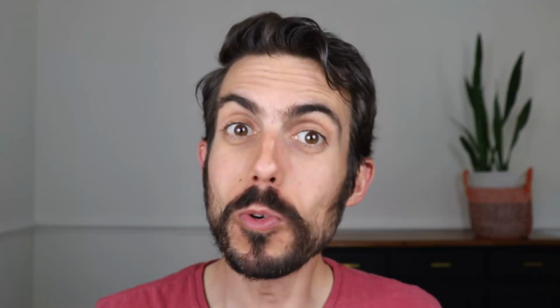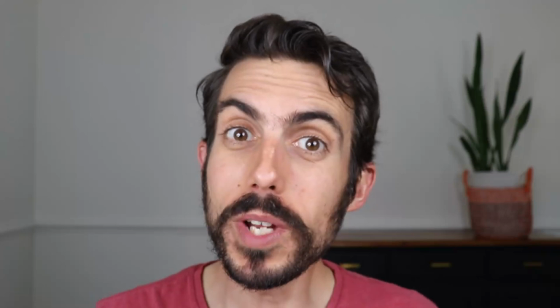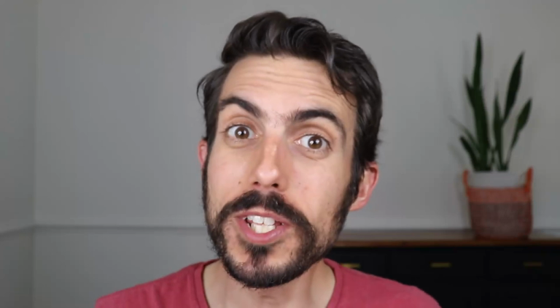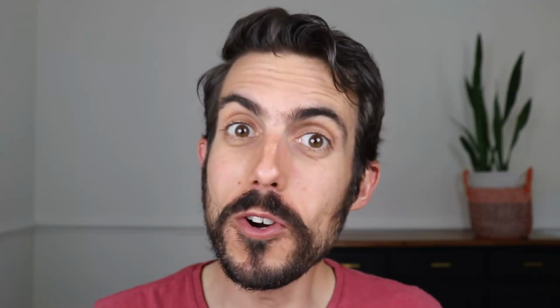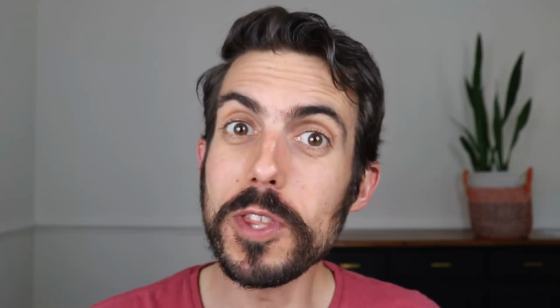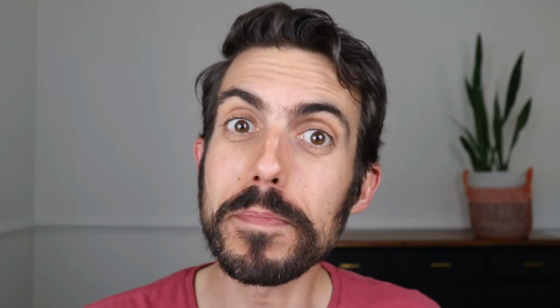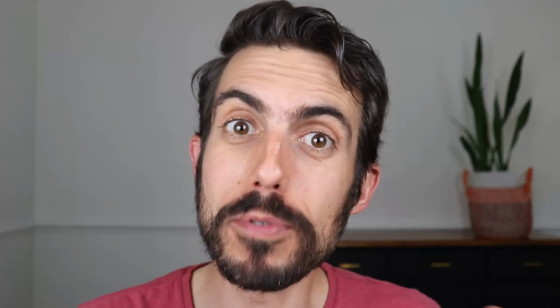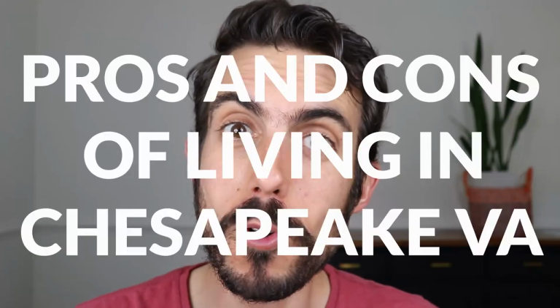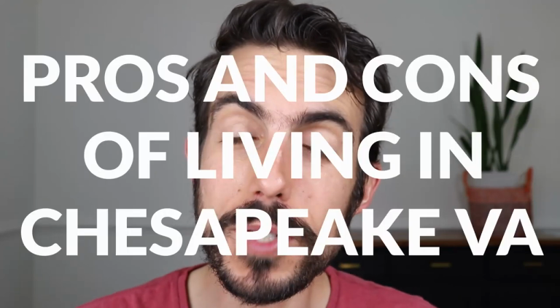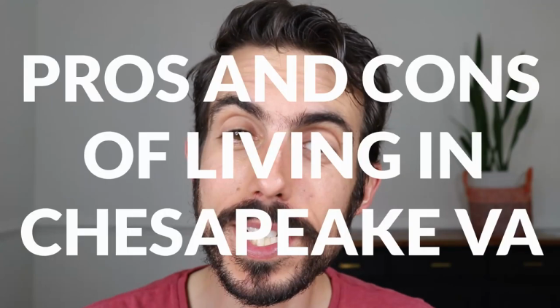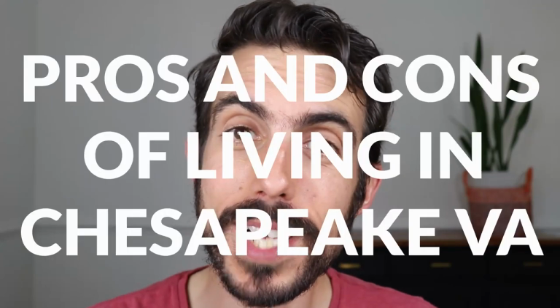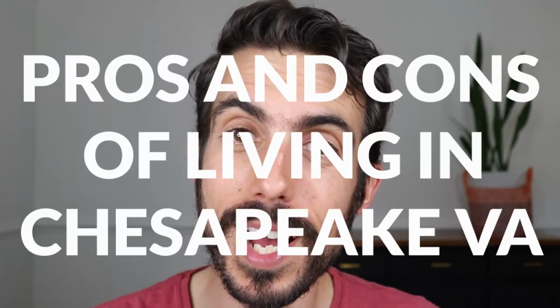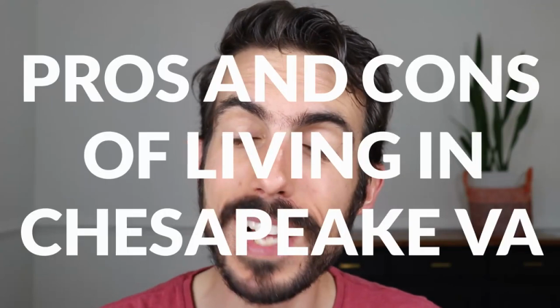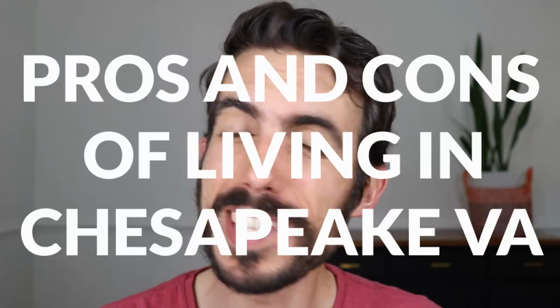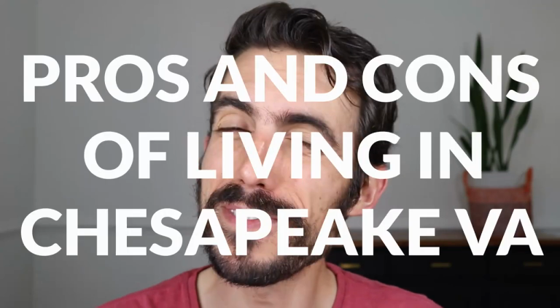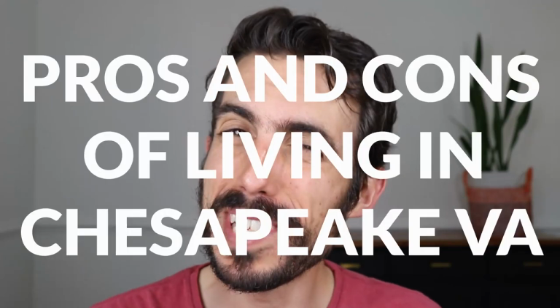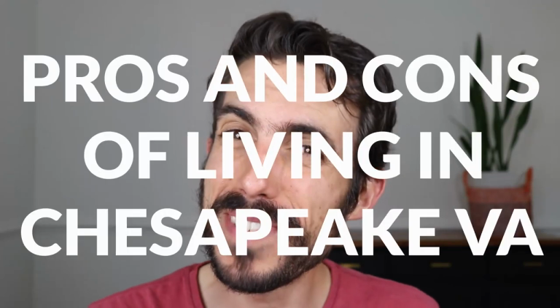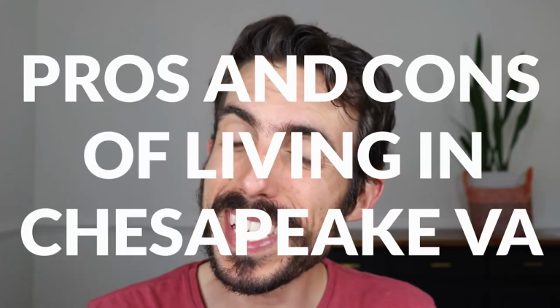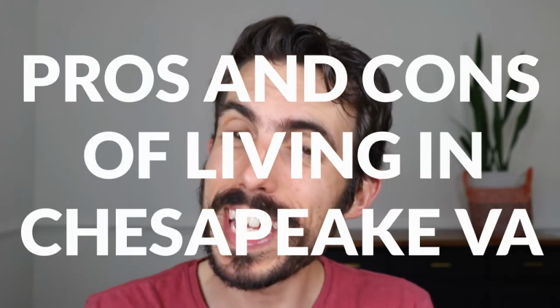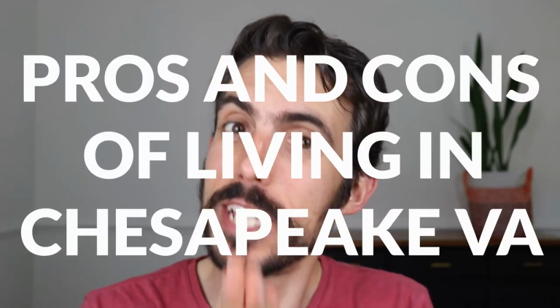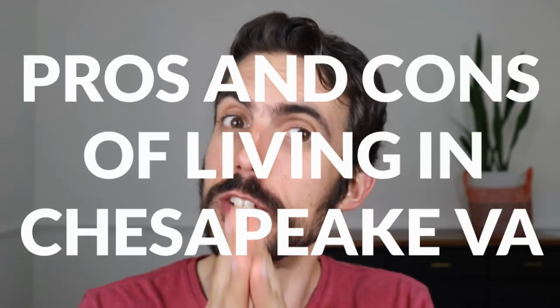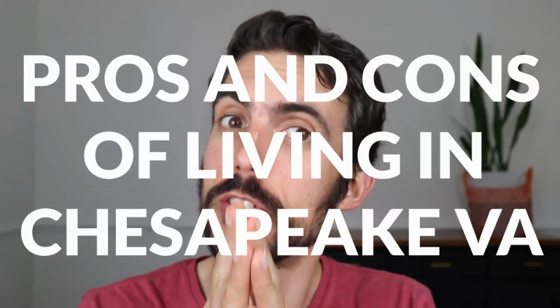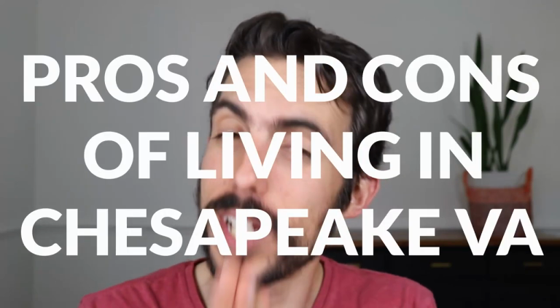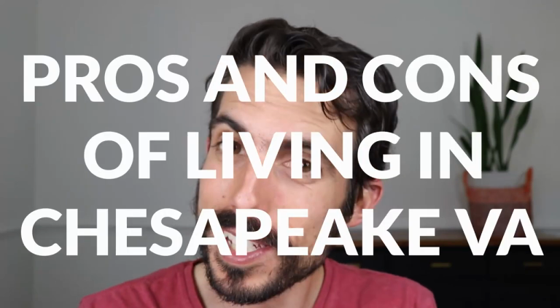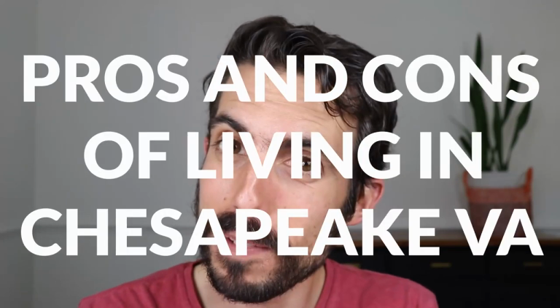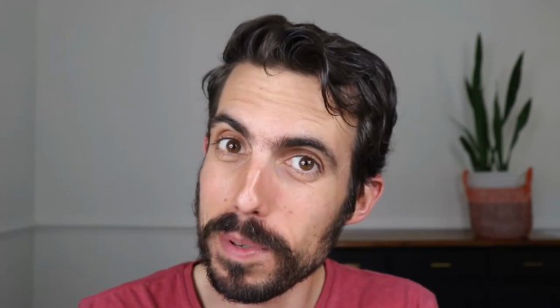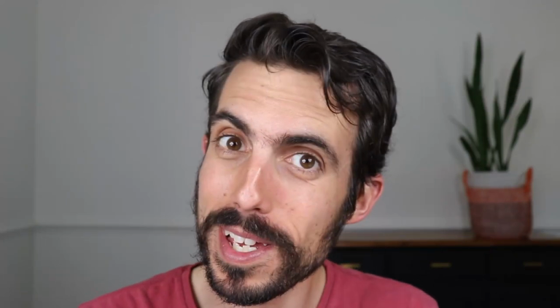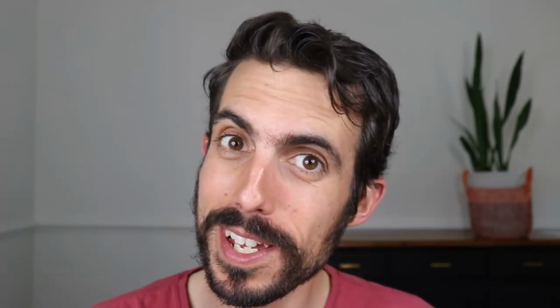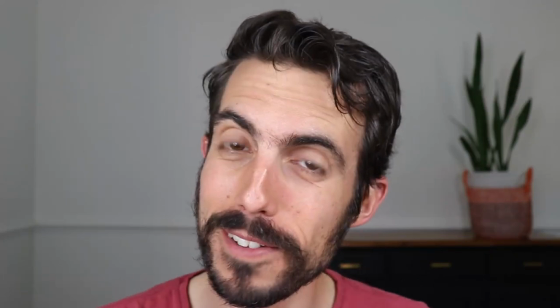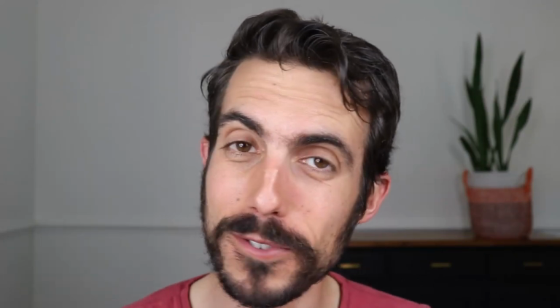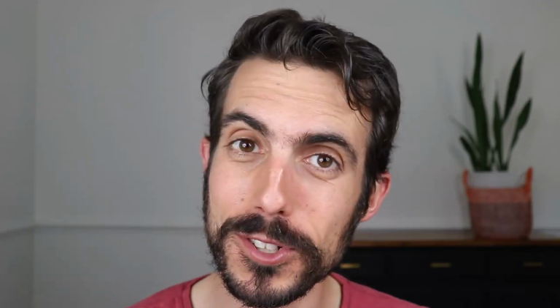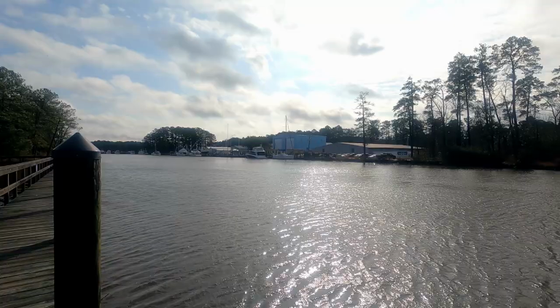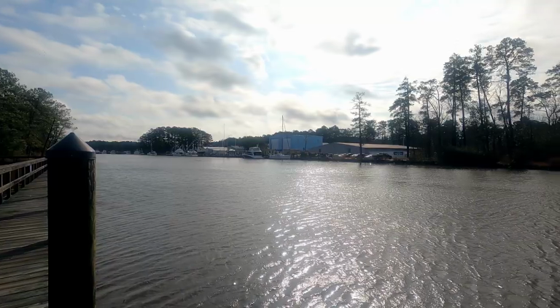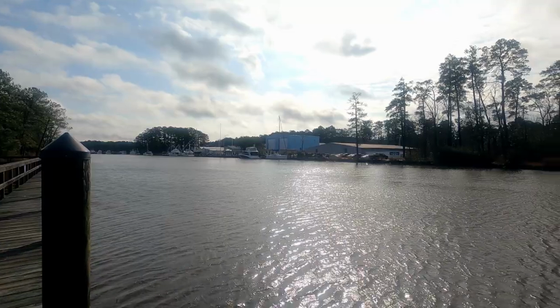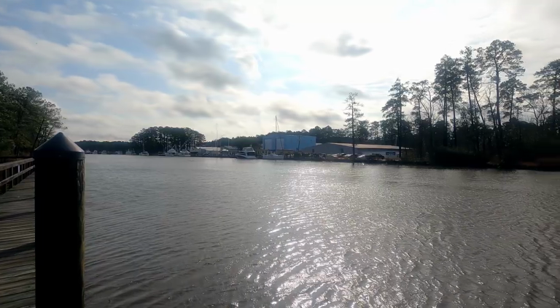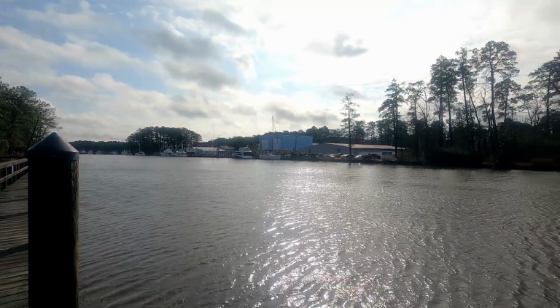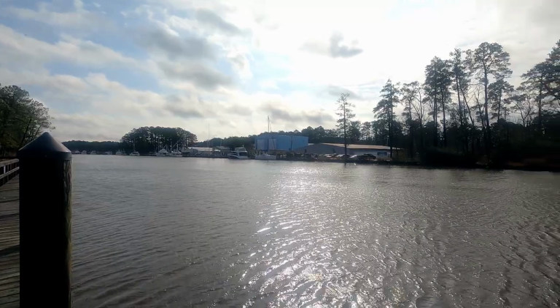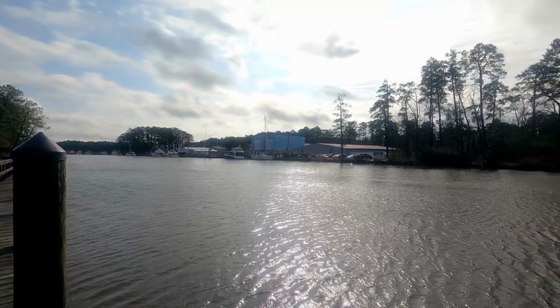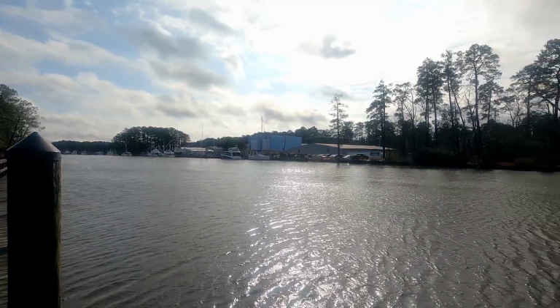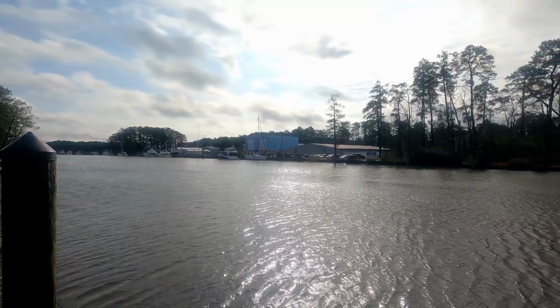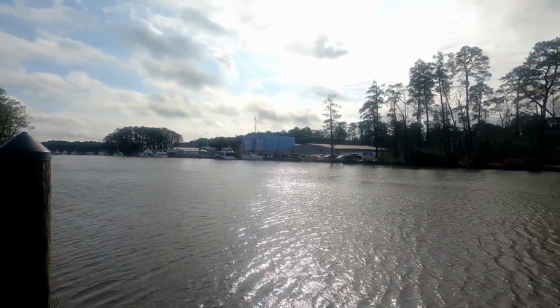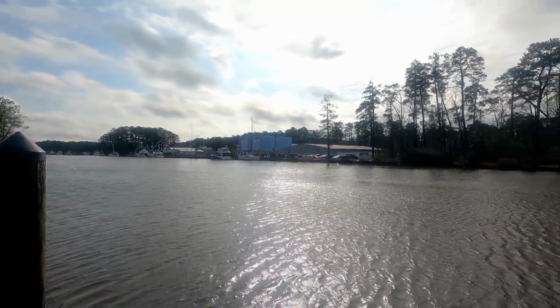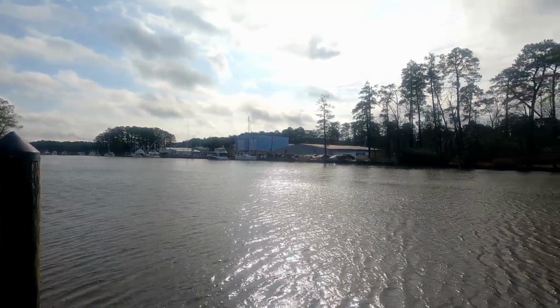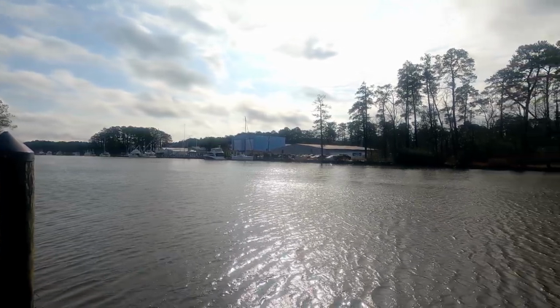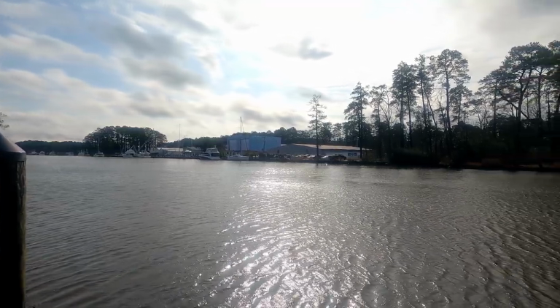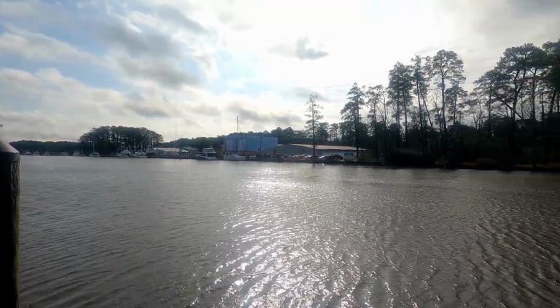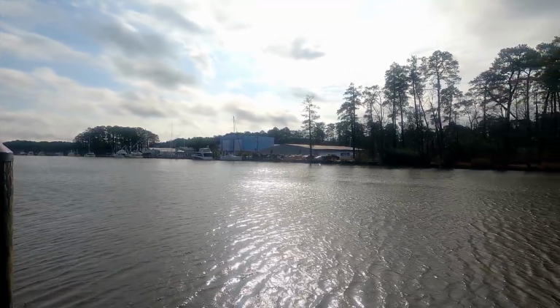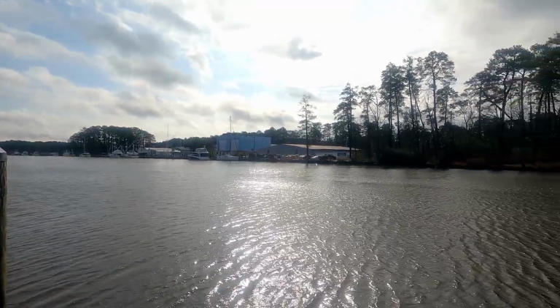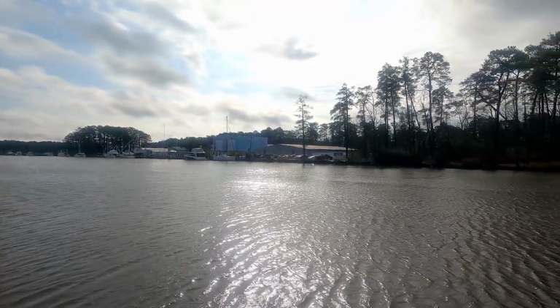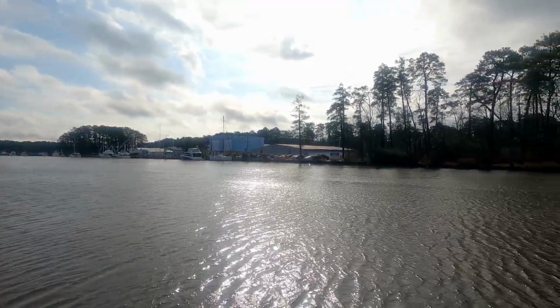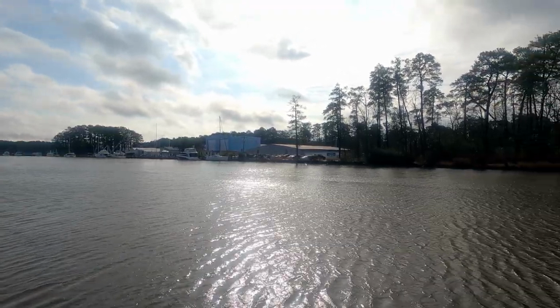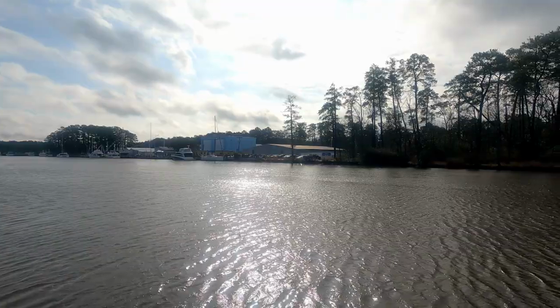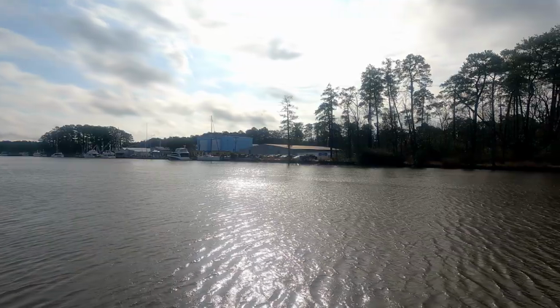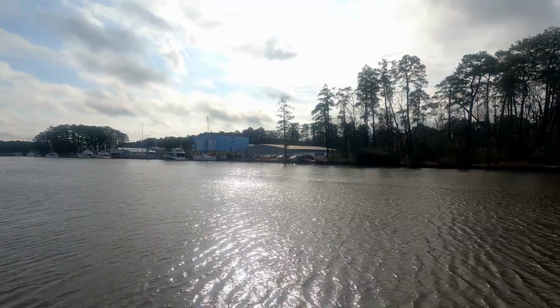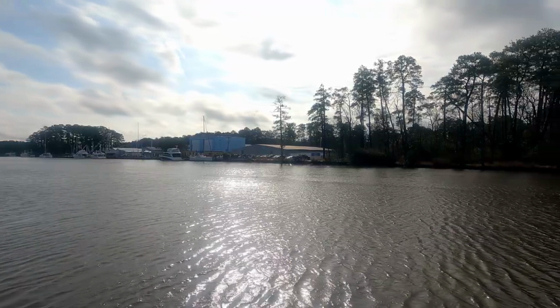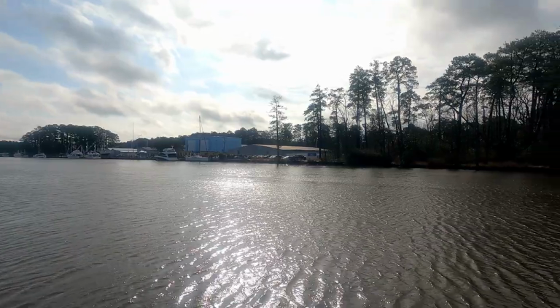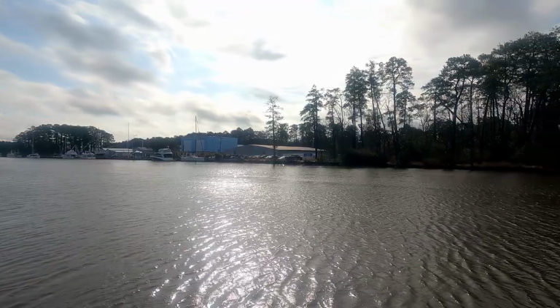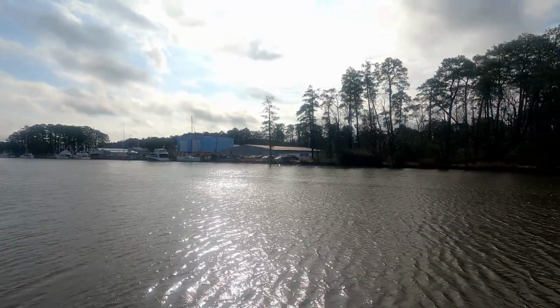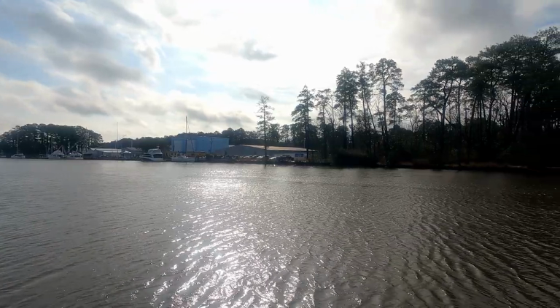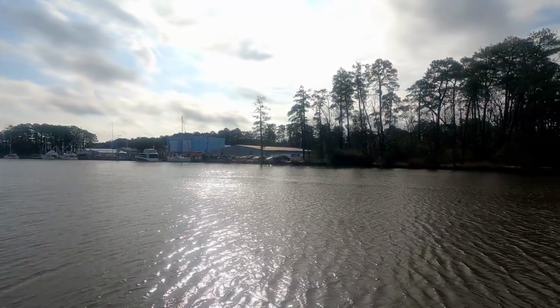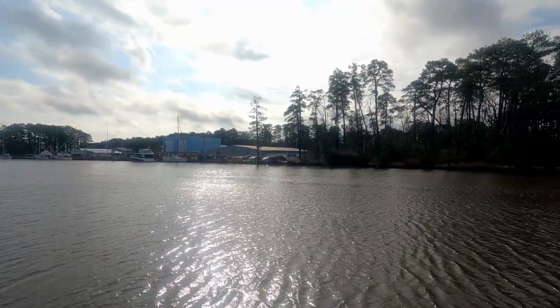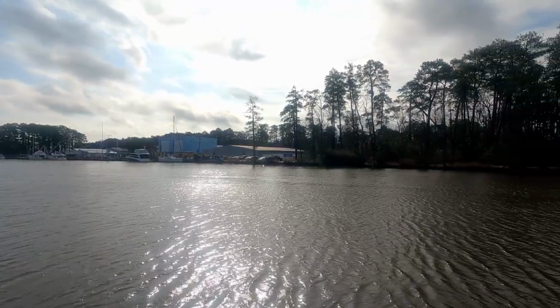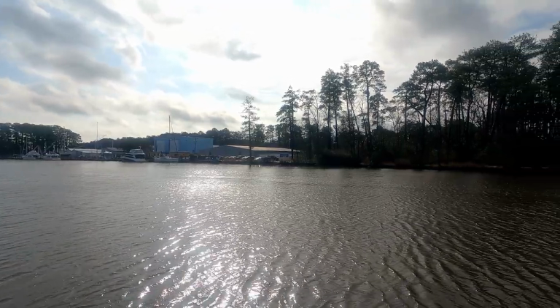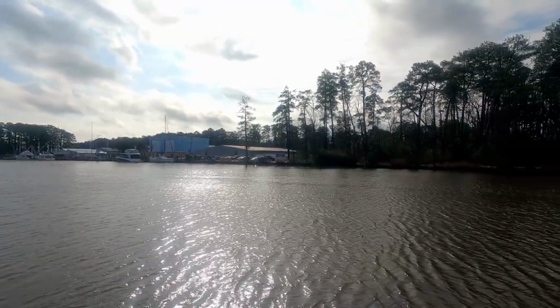Do you want to know the pros and cons of living in Chesapeake, Virginia? Well, that's what we're talking about today, and we're starting right now.